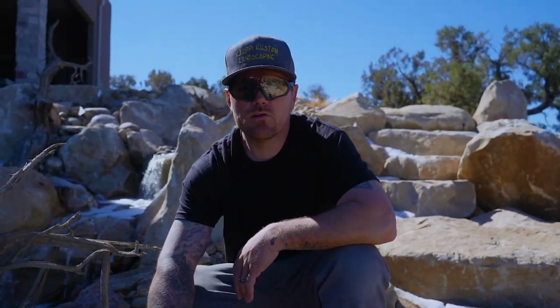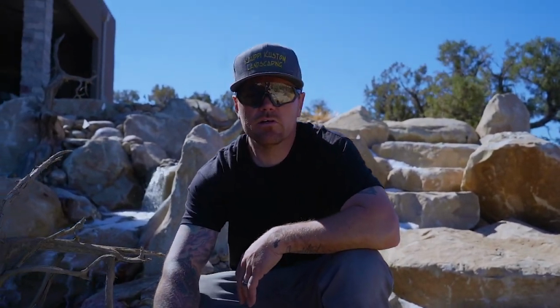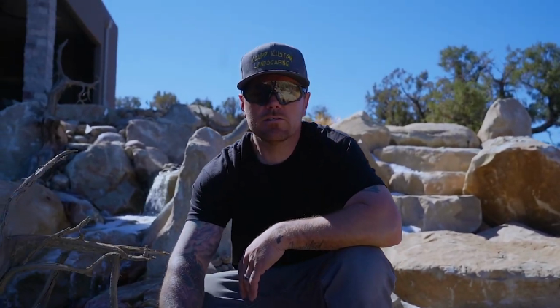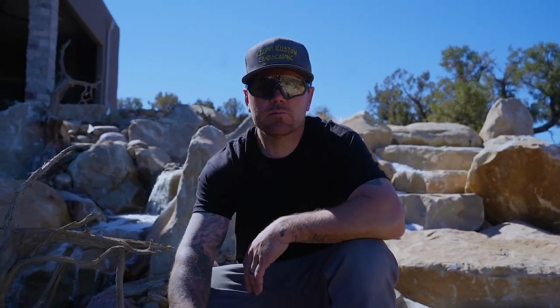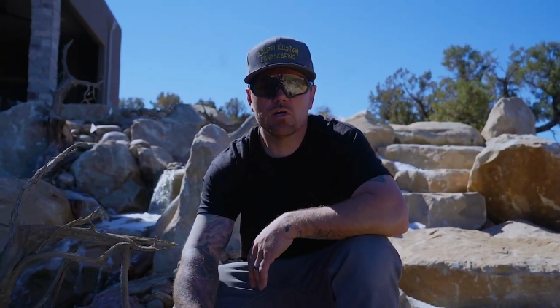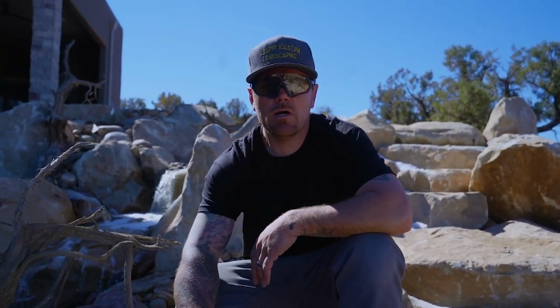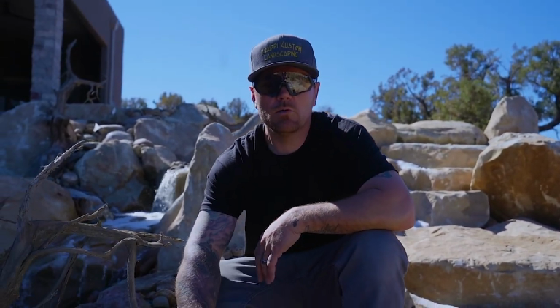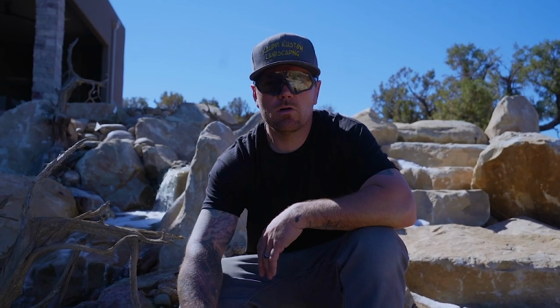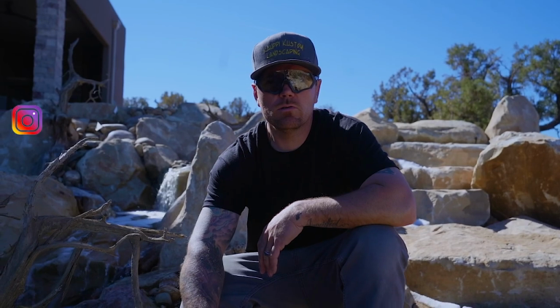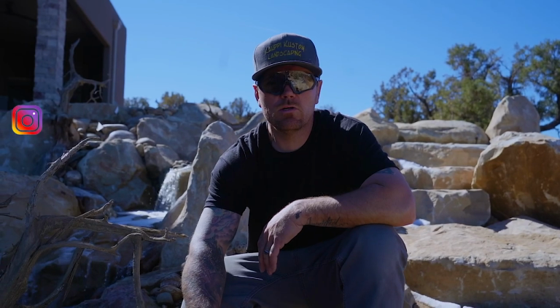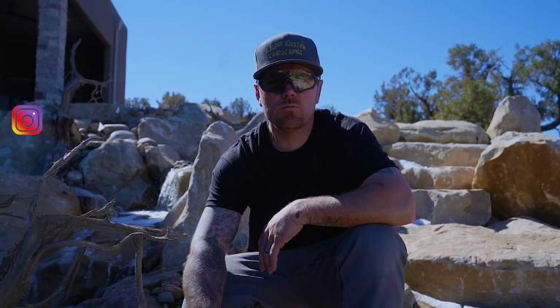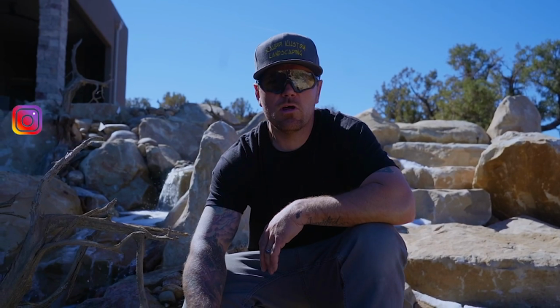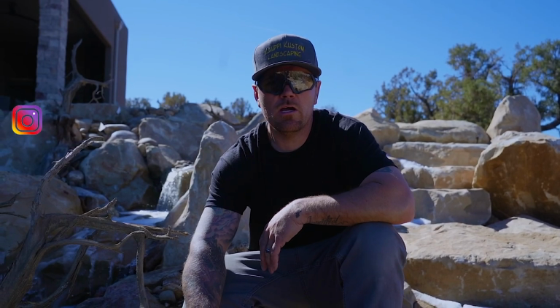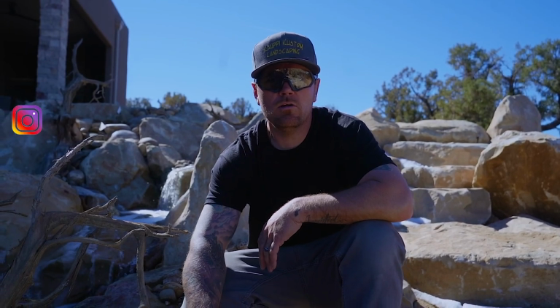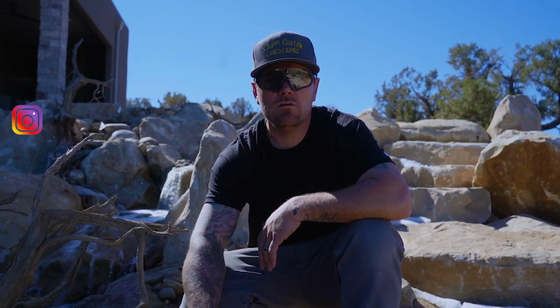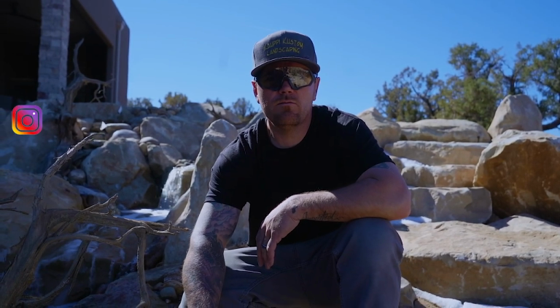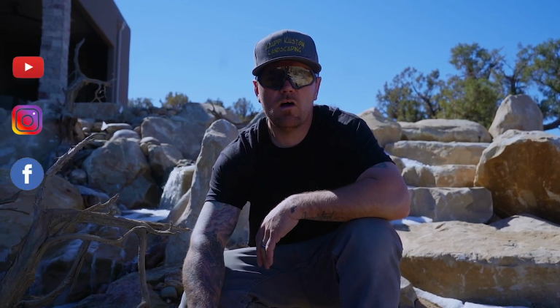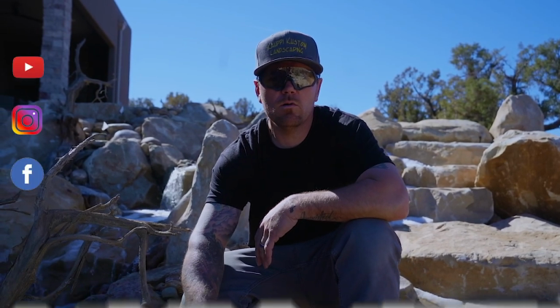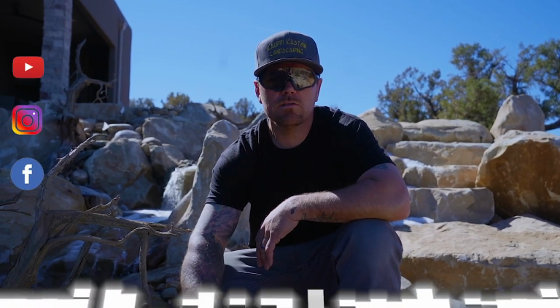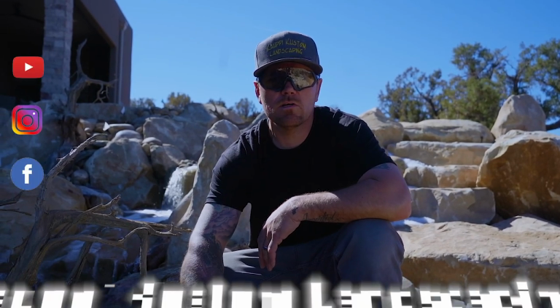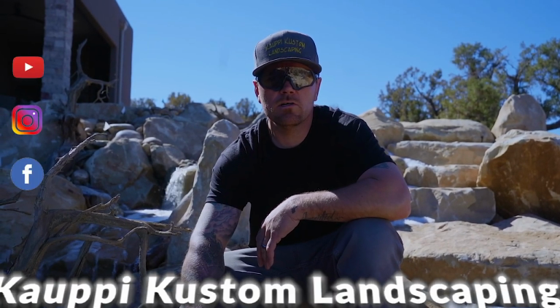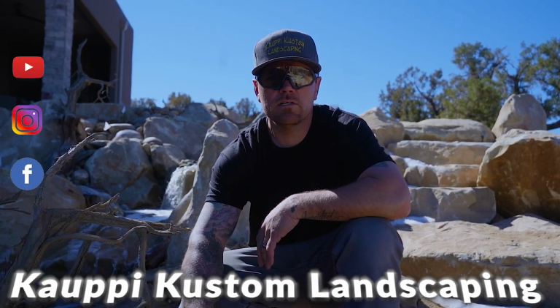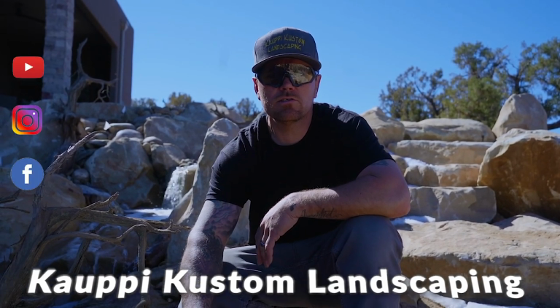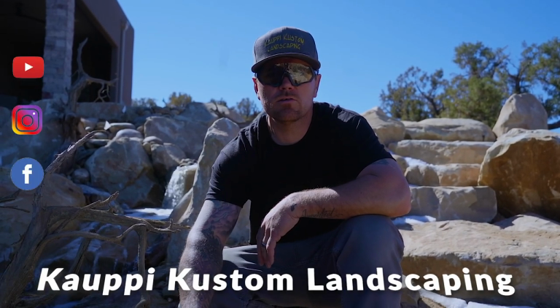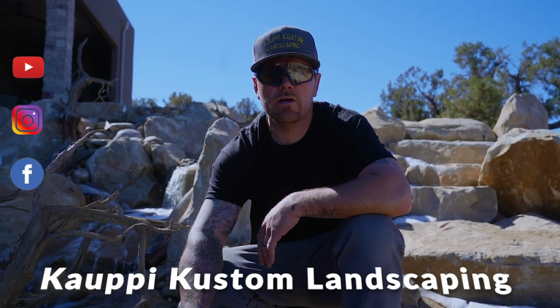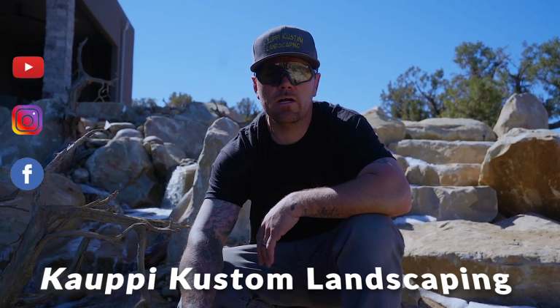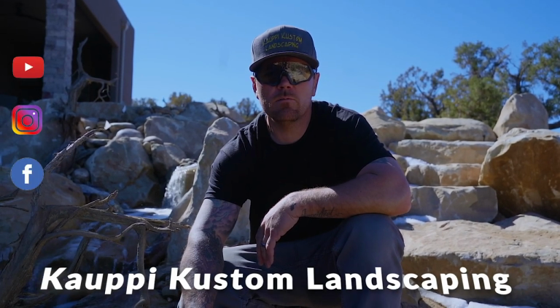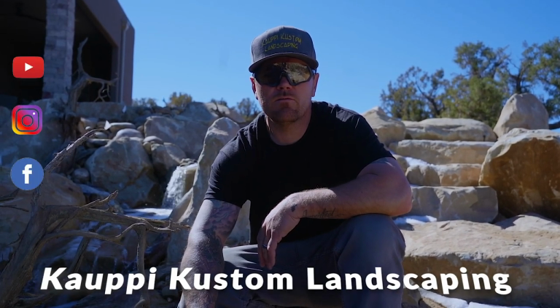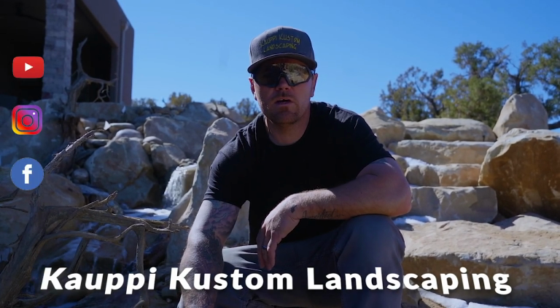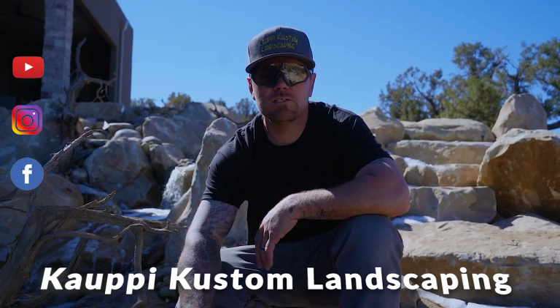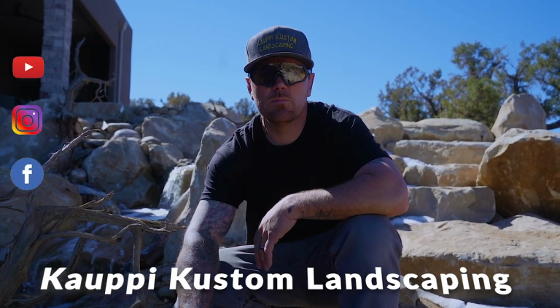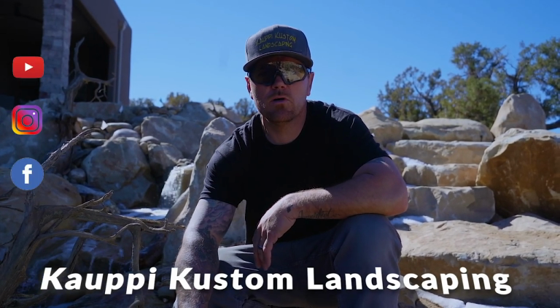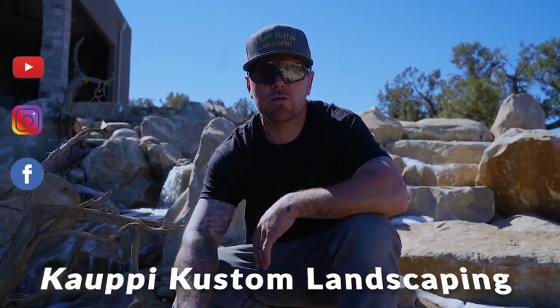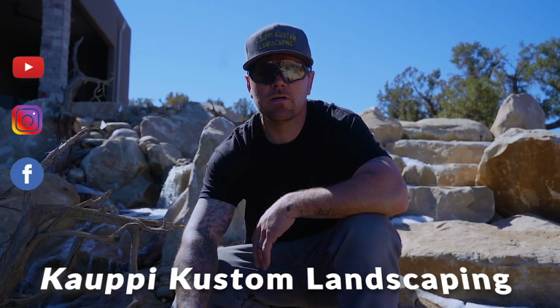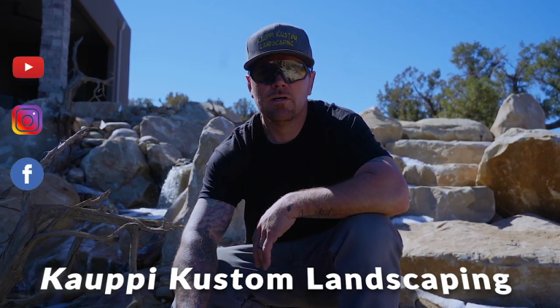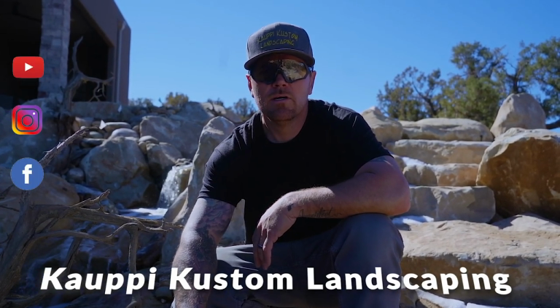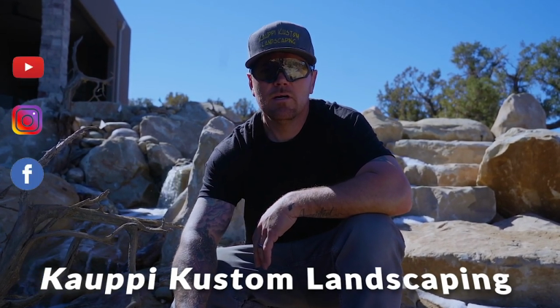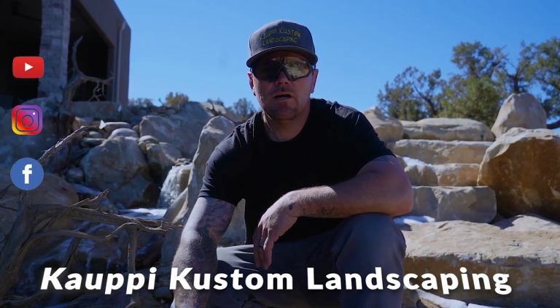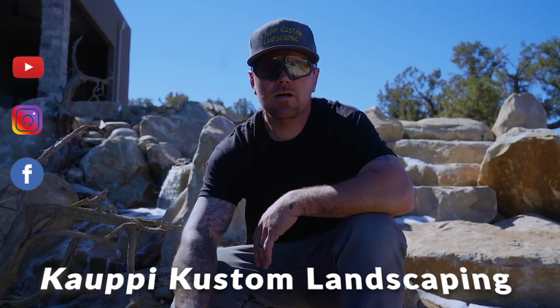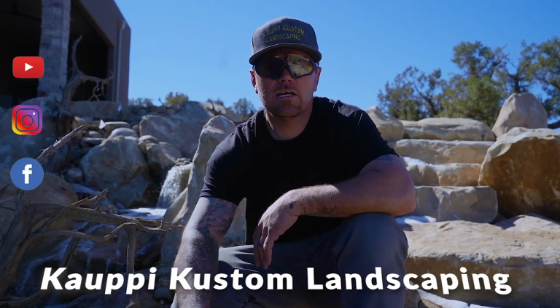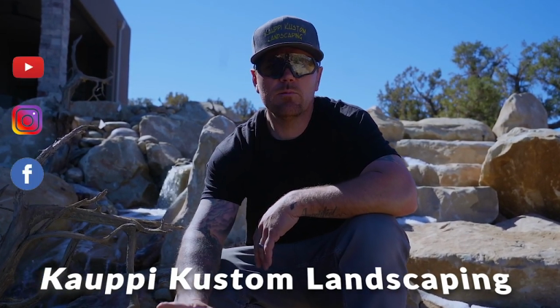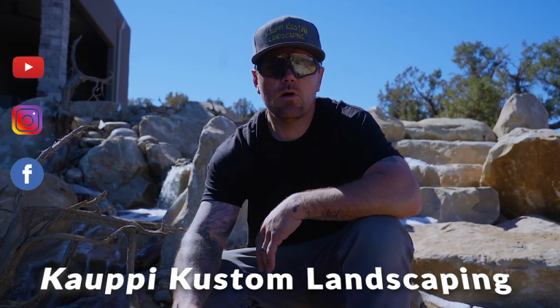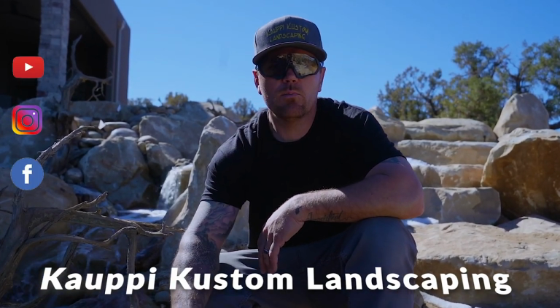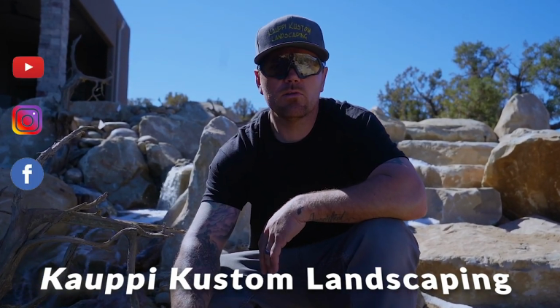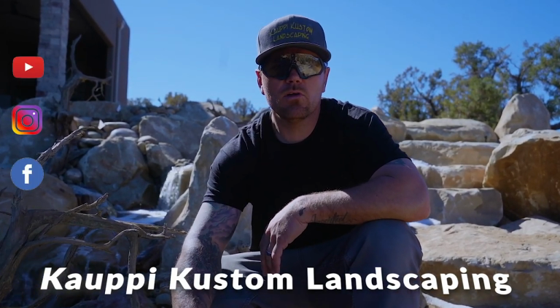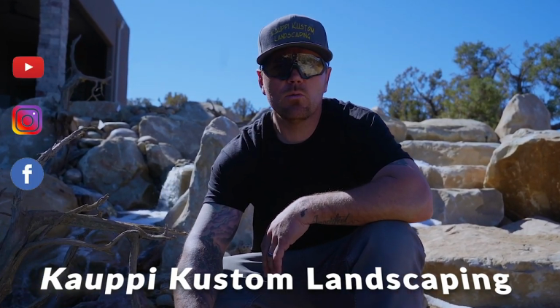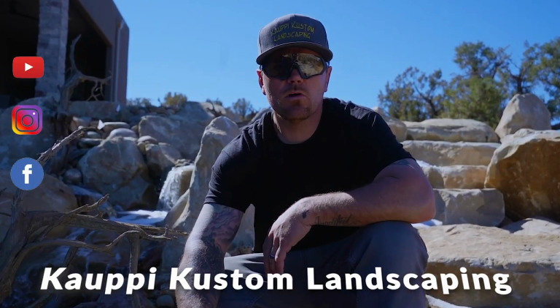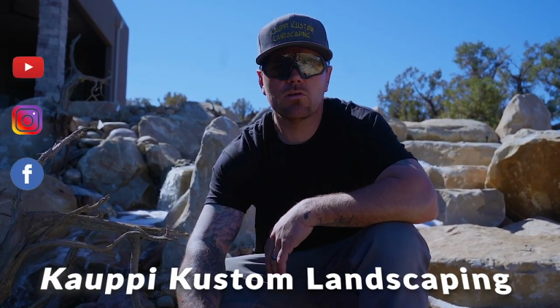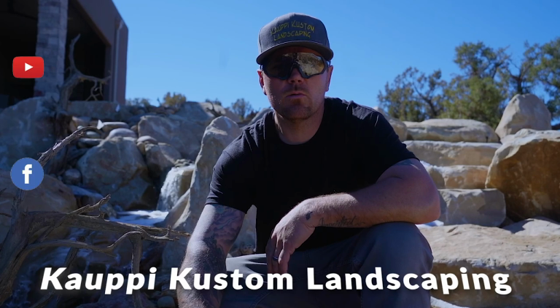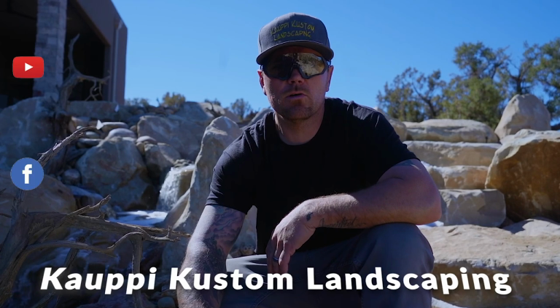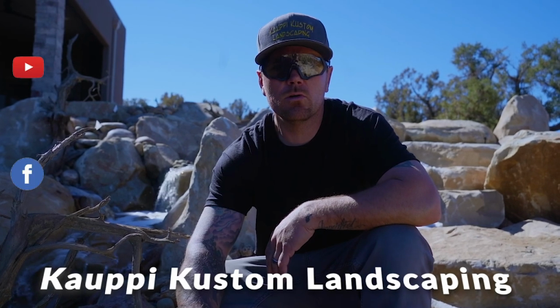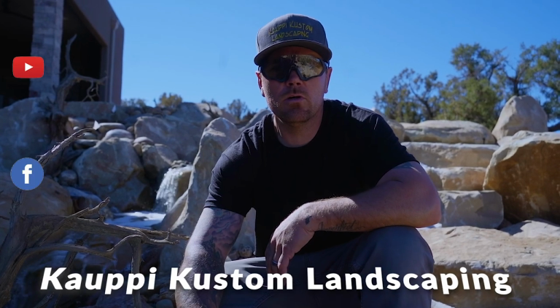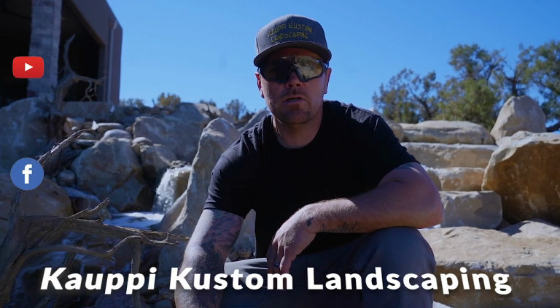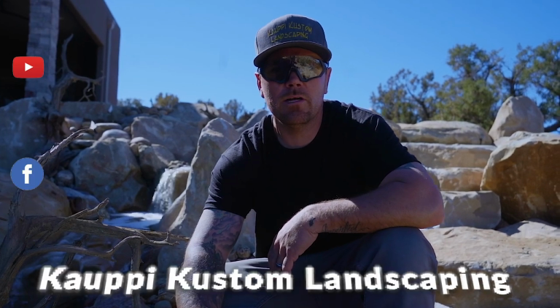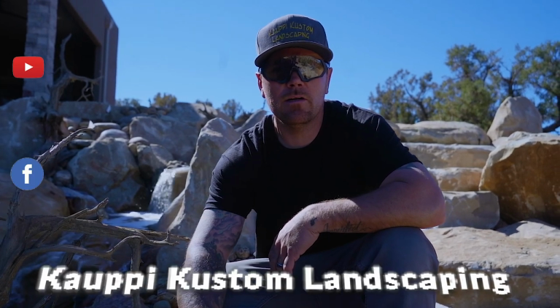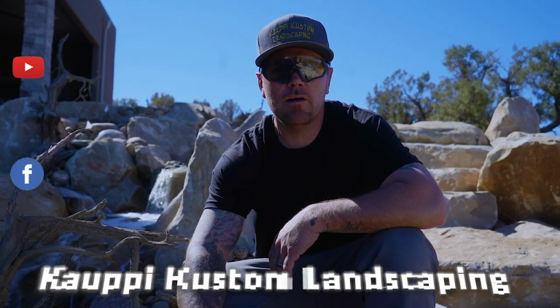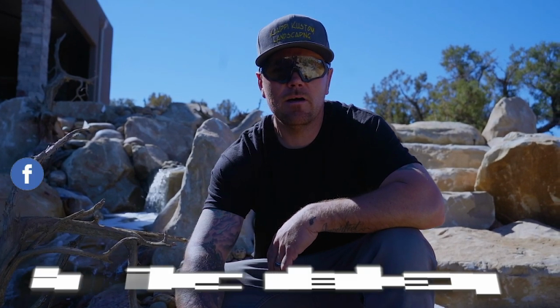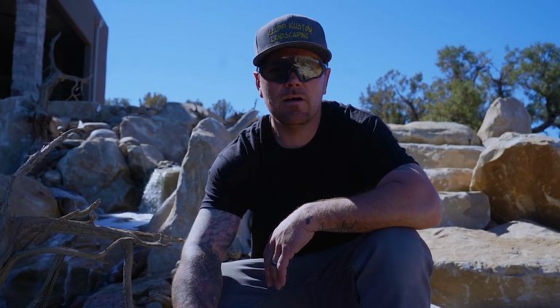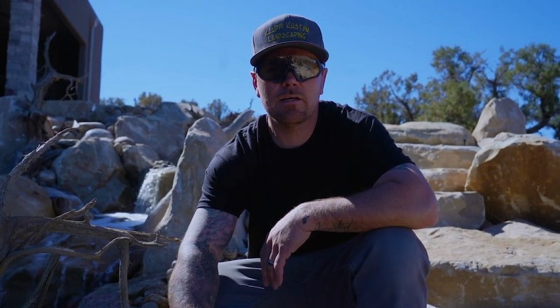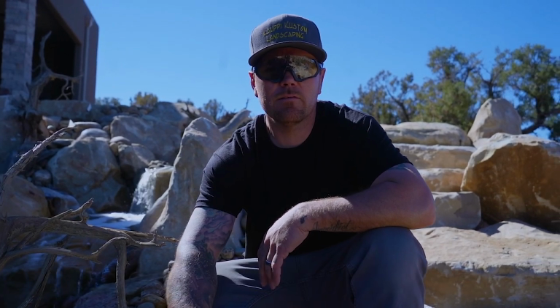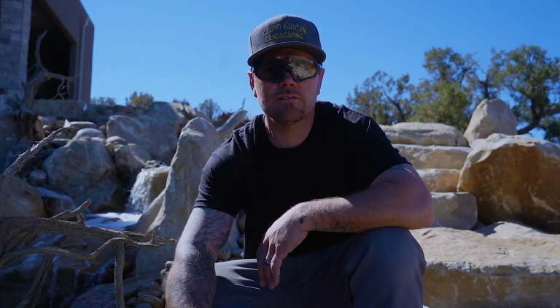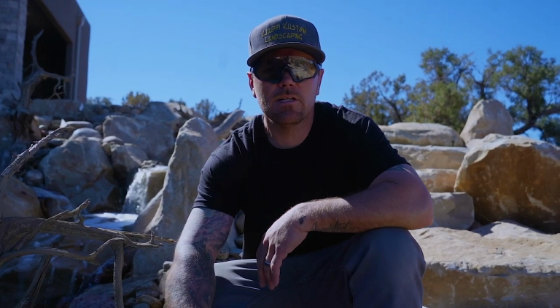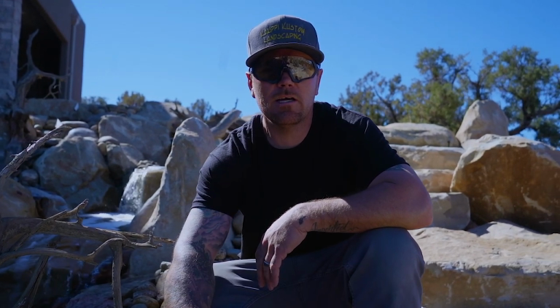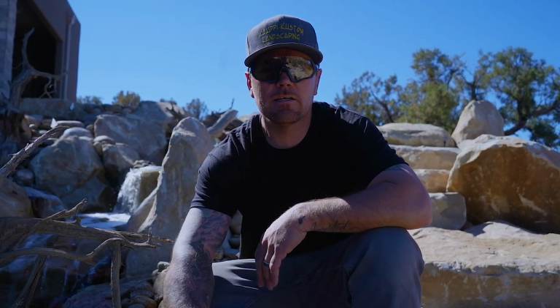Be sure to subscribe to our YouTube channel, follow us on Instagram and Facebook, keep up with the work that we're doing, and give us a like.